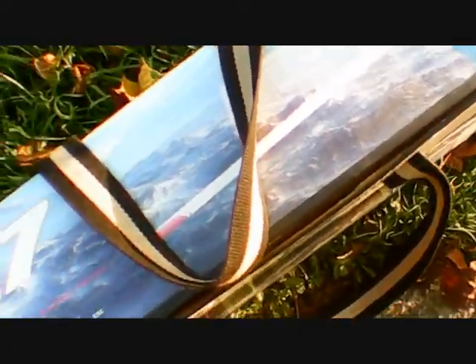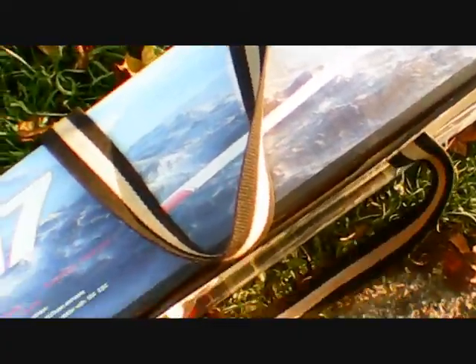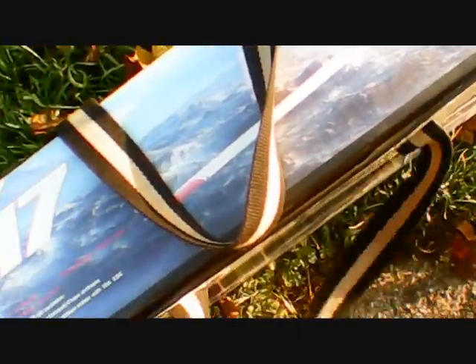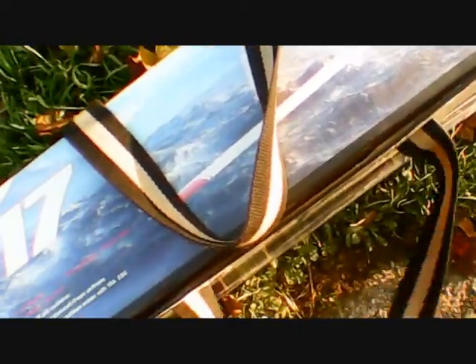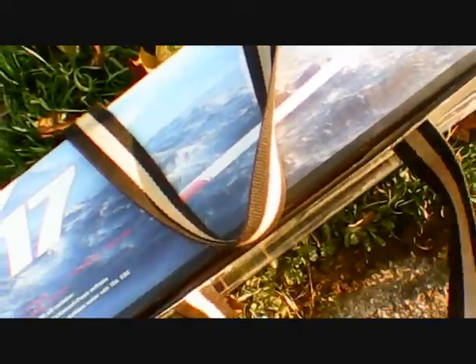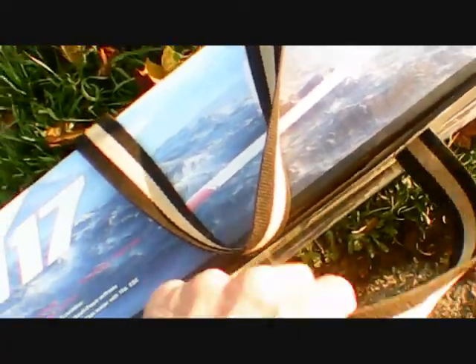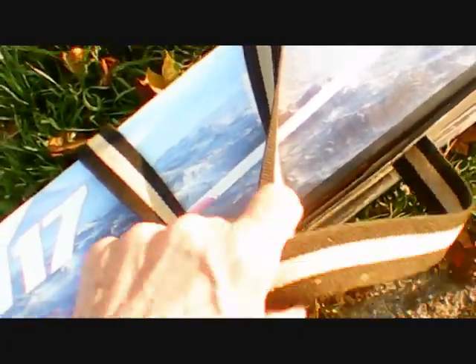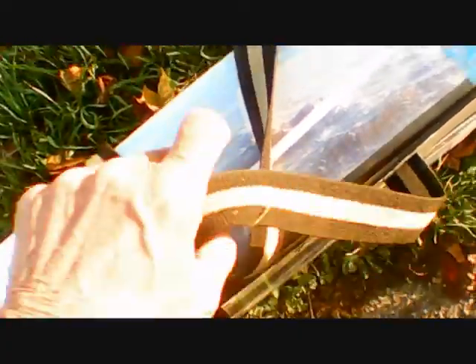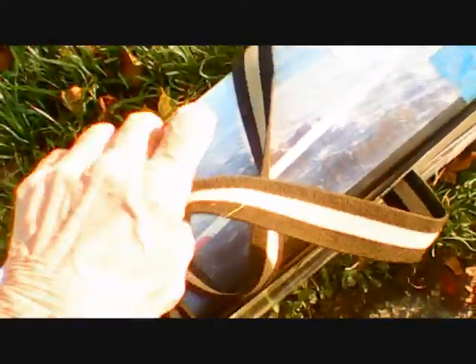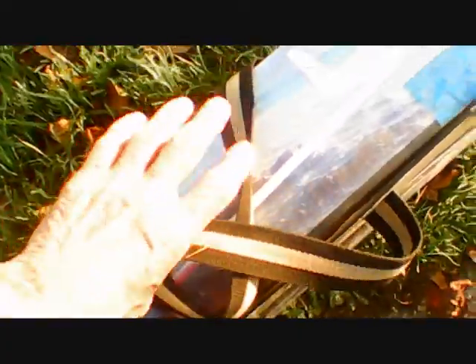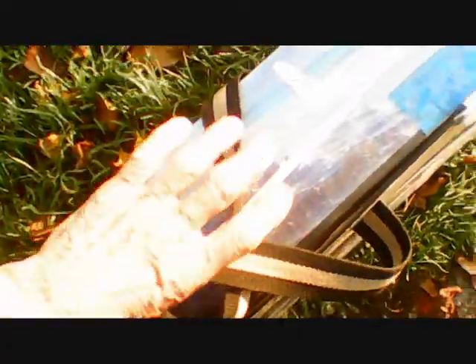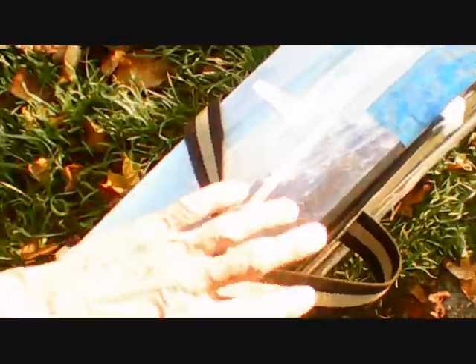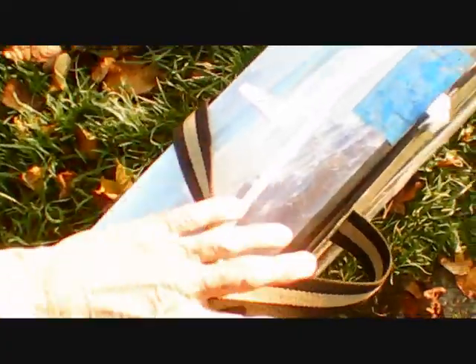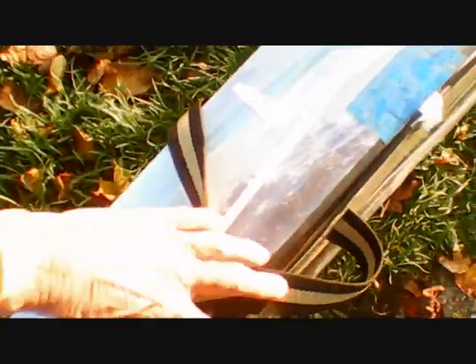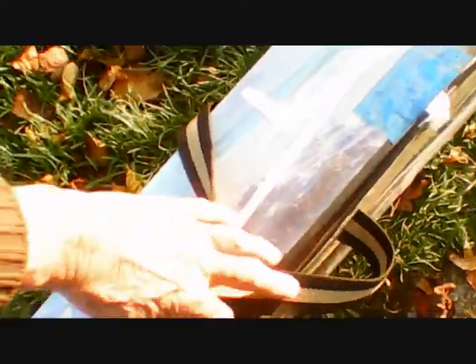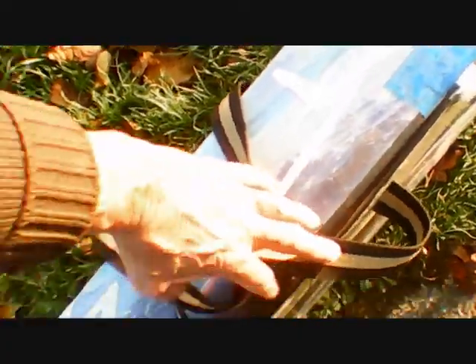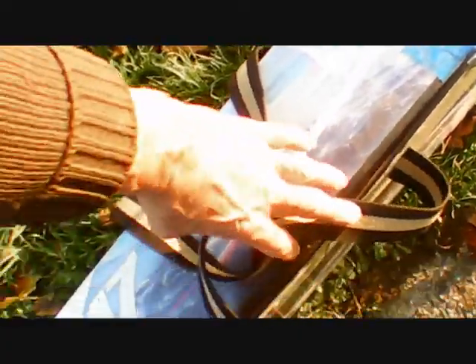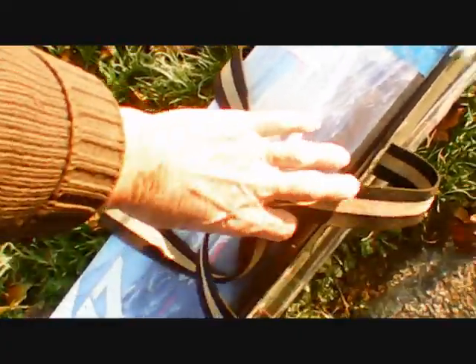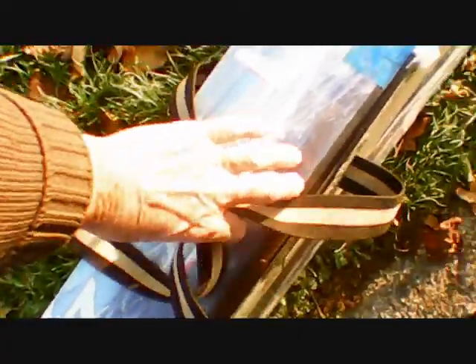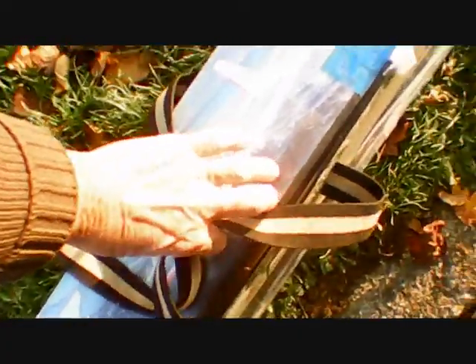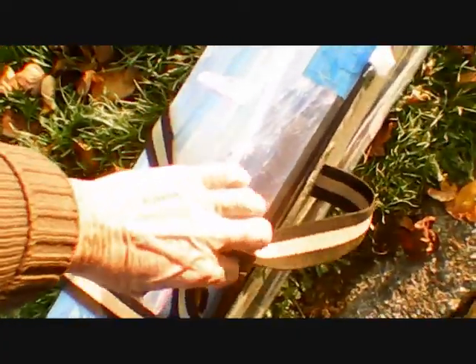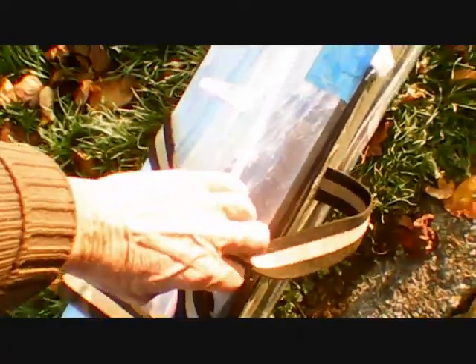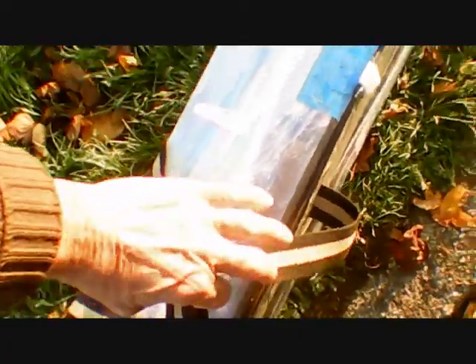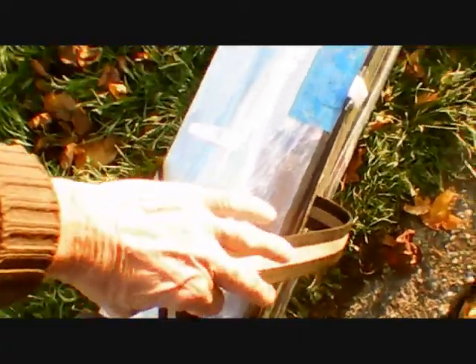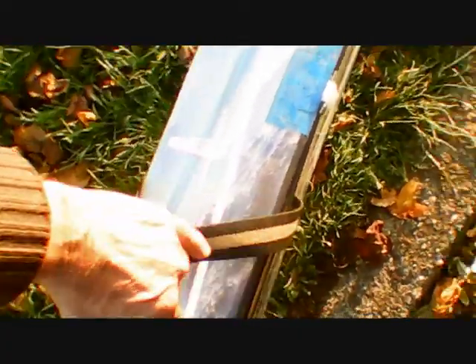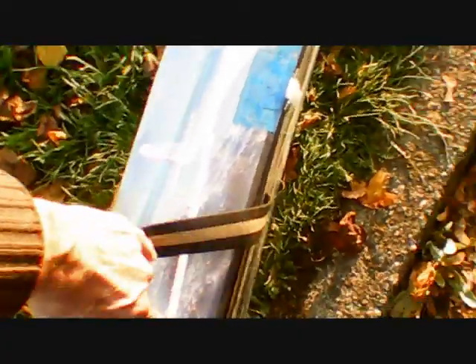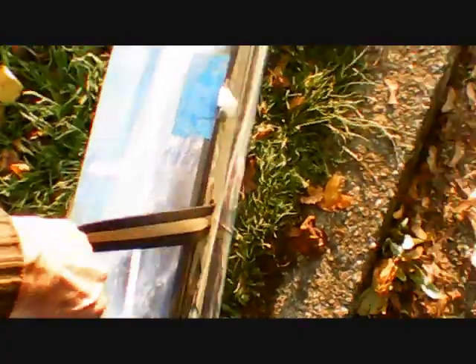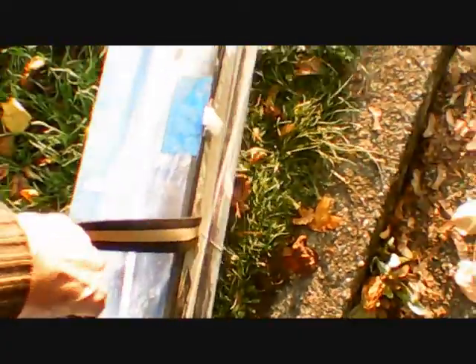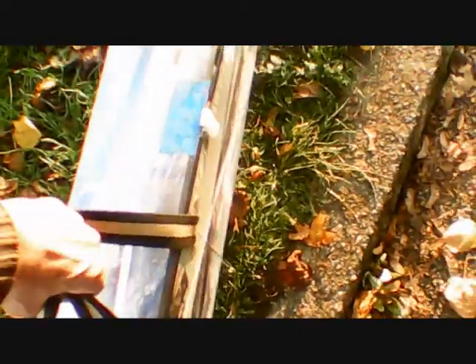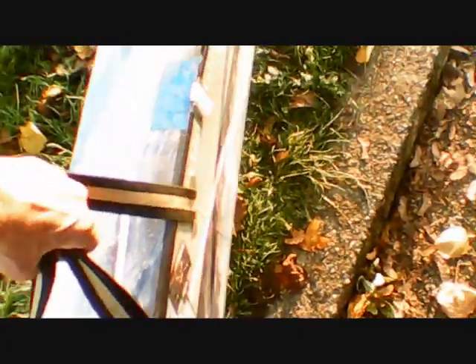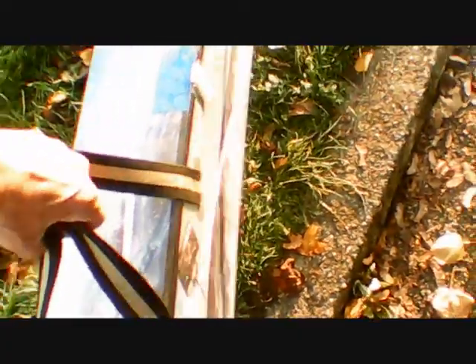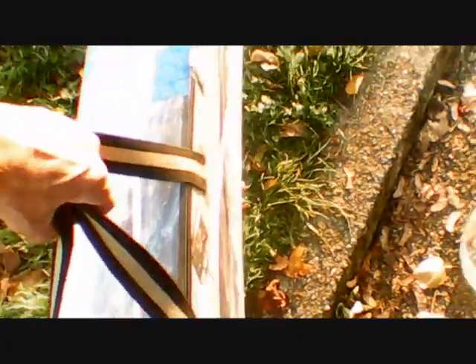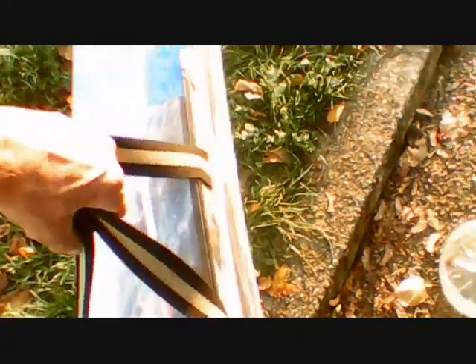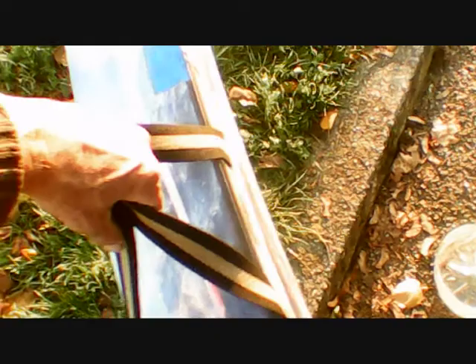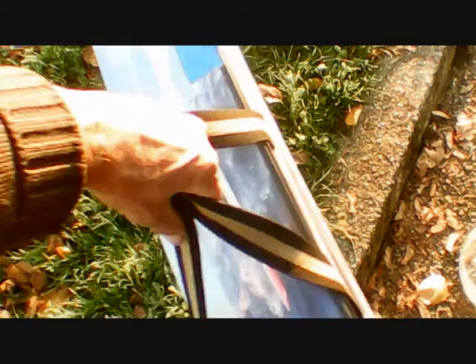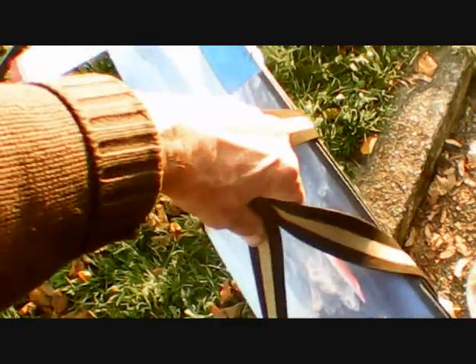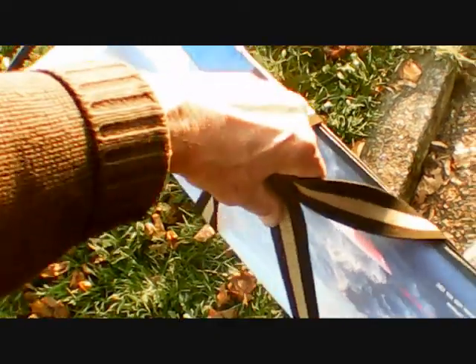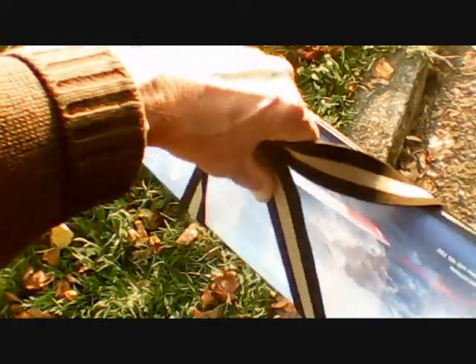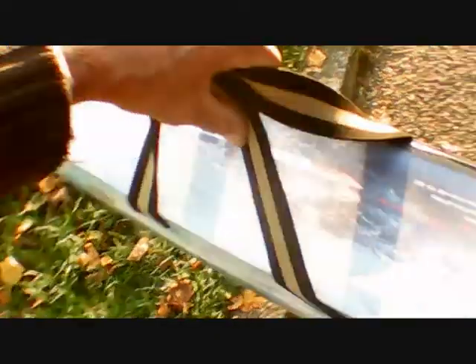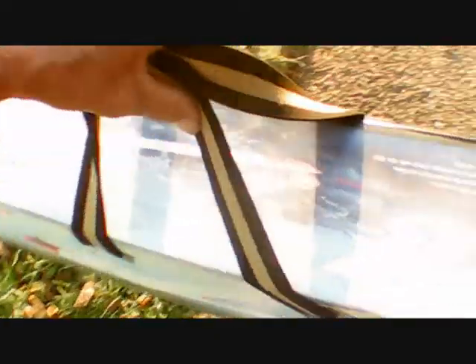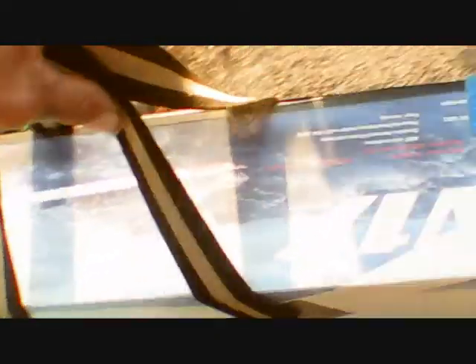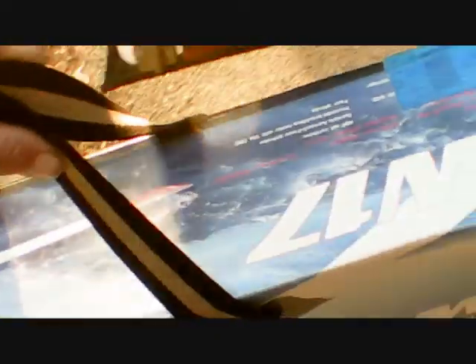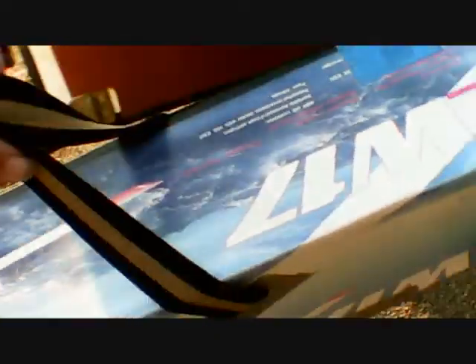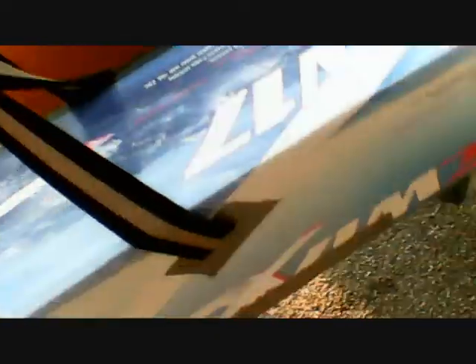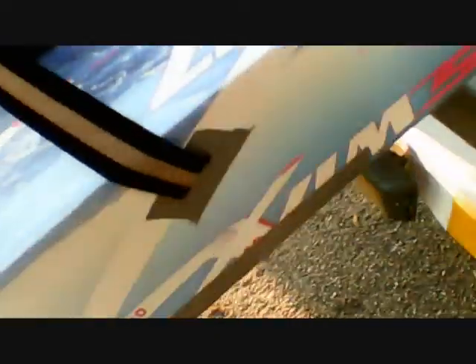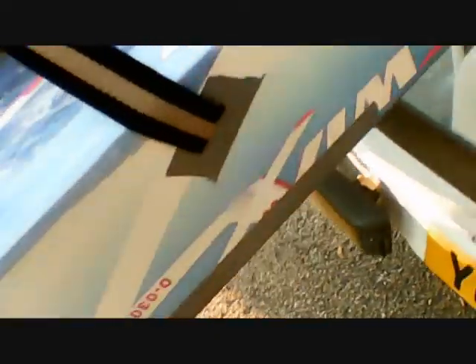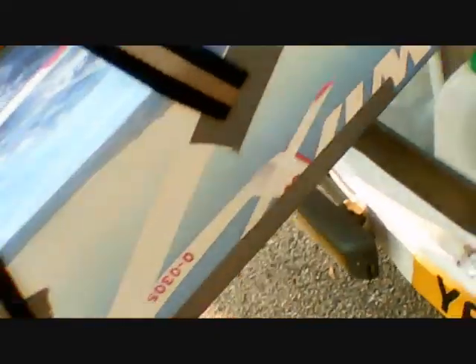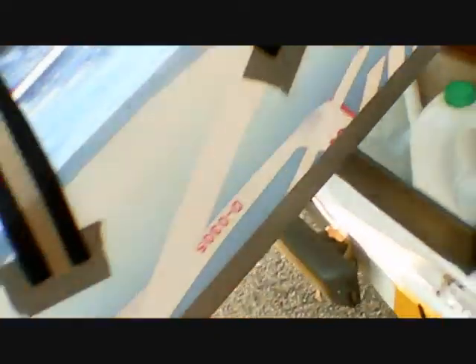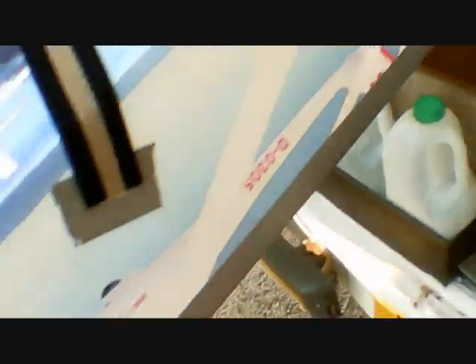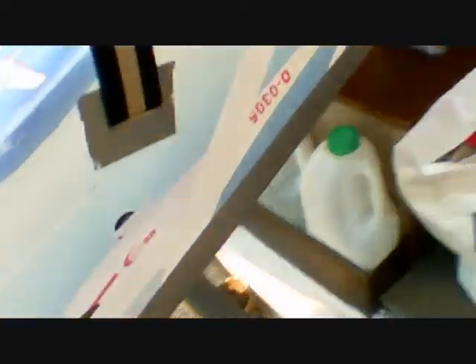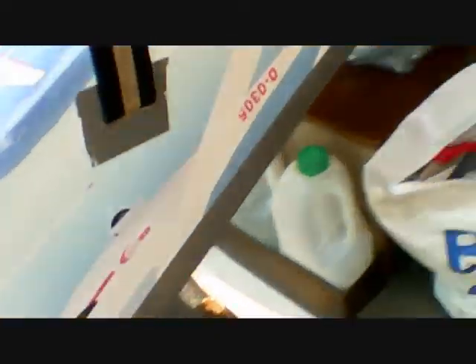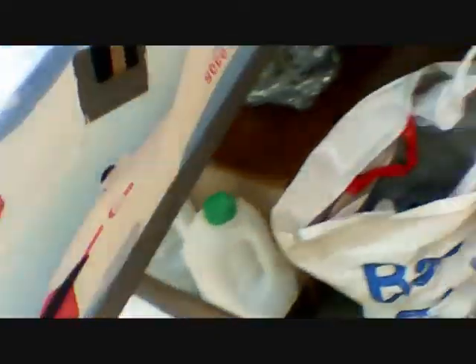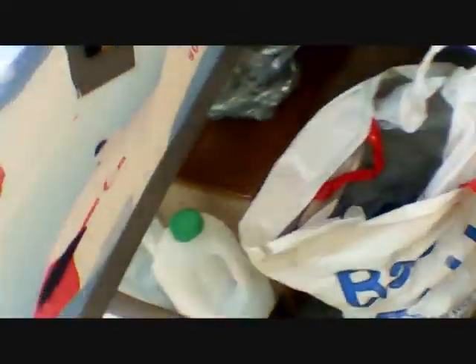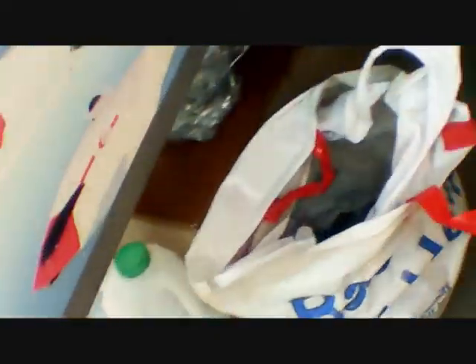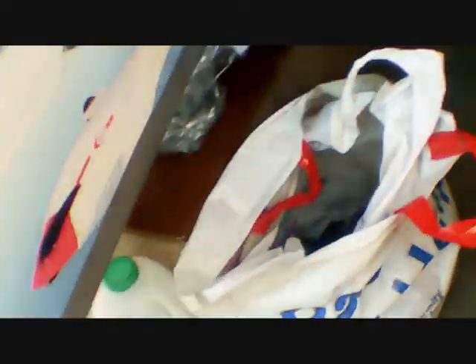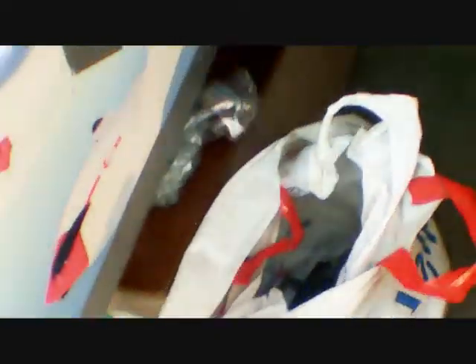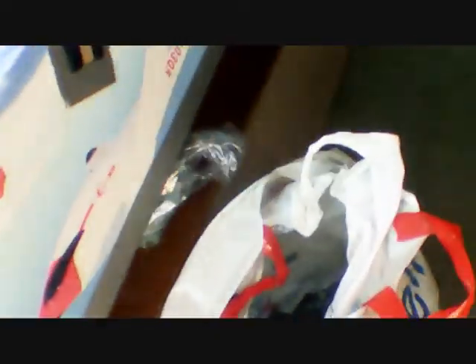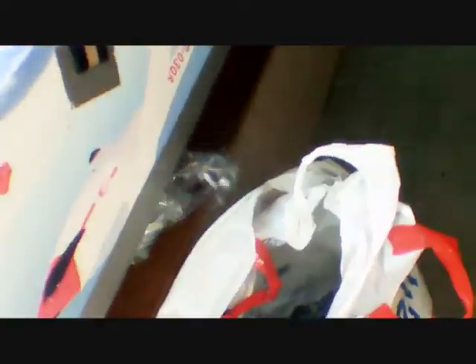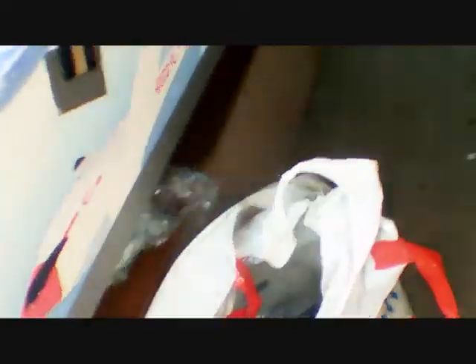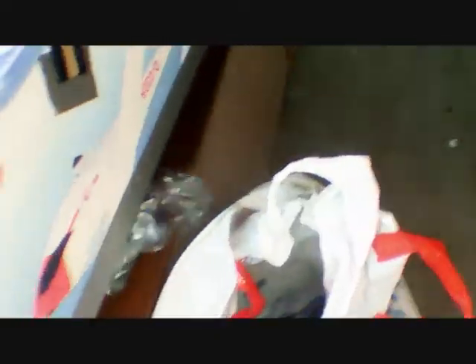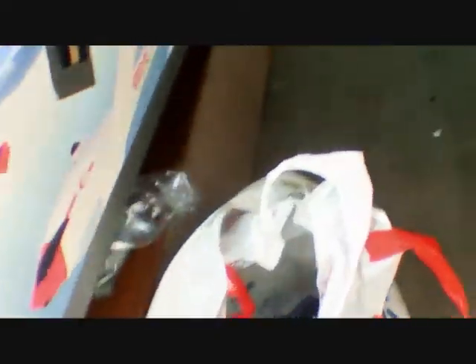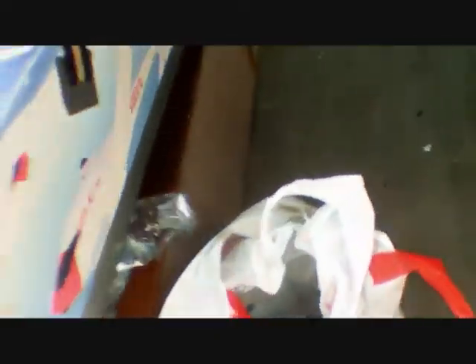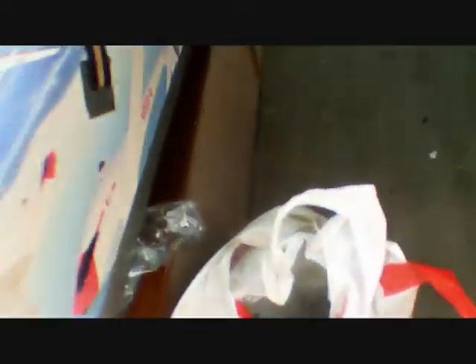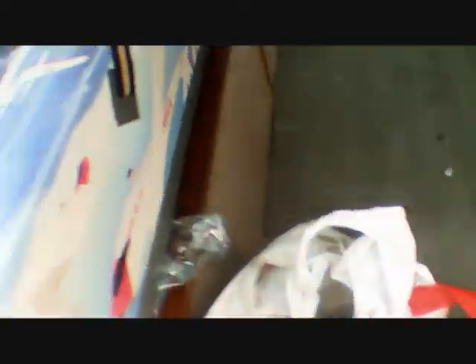It's only recently I got back into flying models. I've been flying the Rallye for a while, and I thought I'd give this one another try. So there she is in the box, all ready to go.